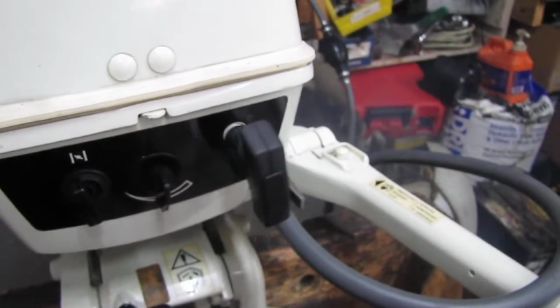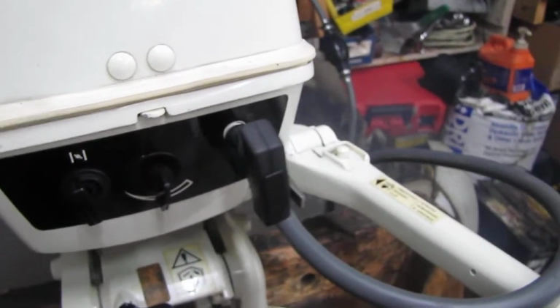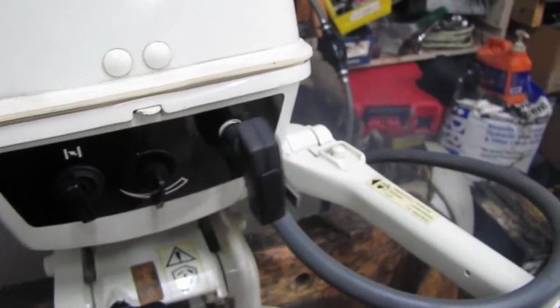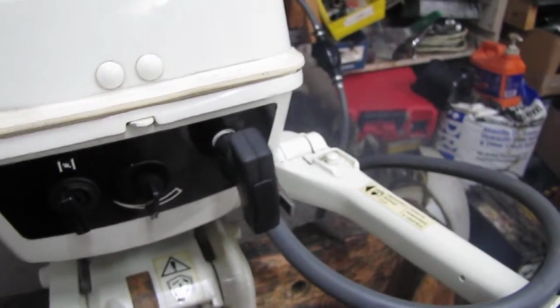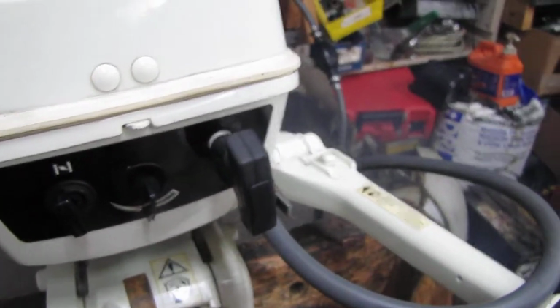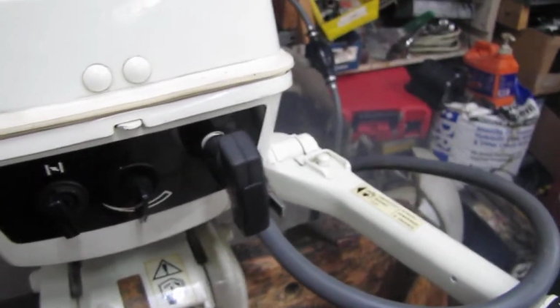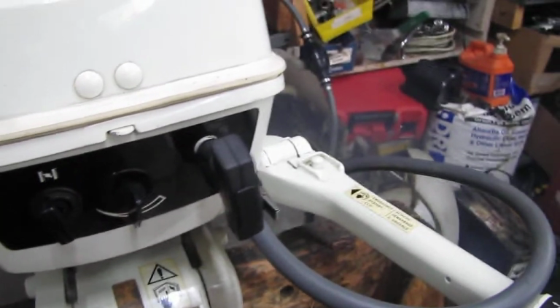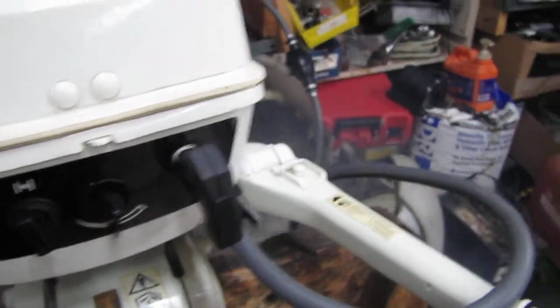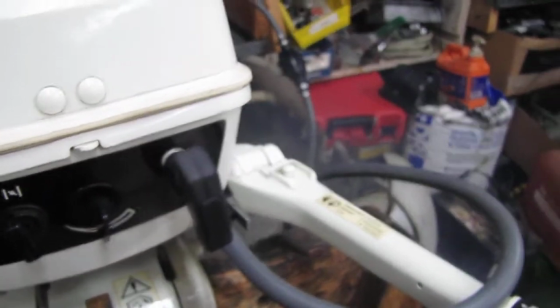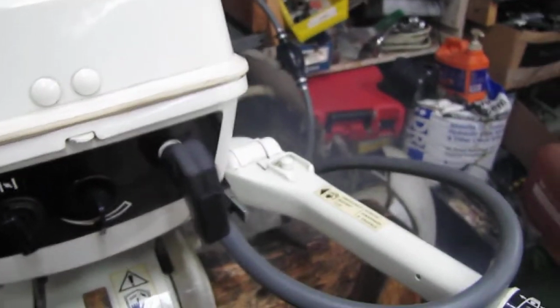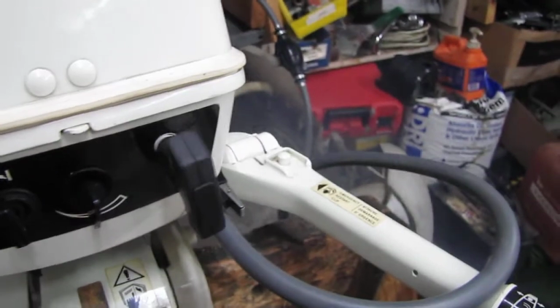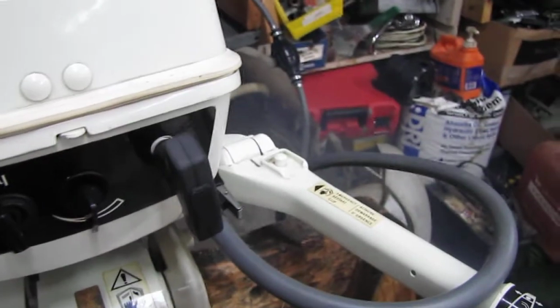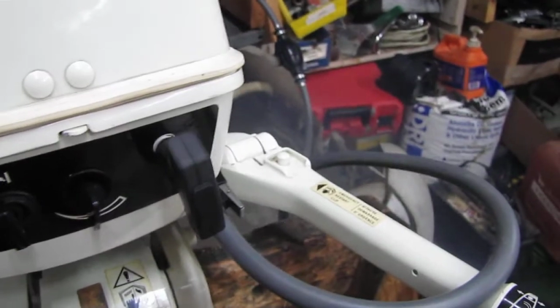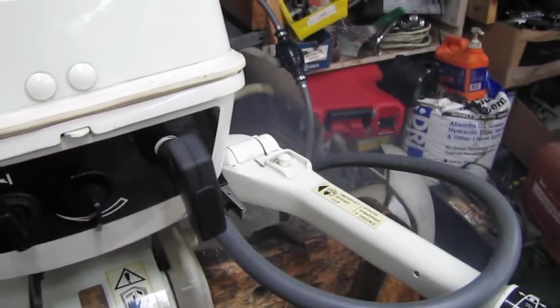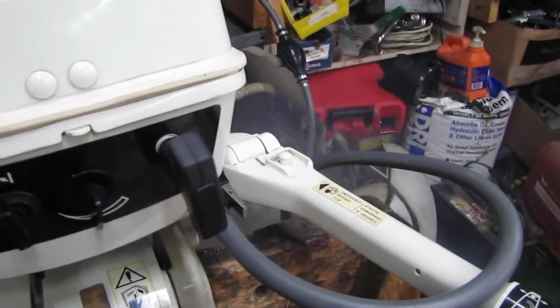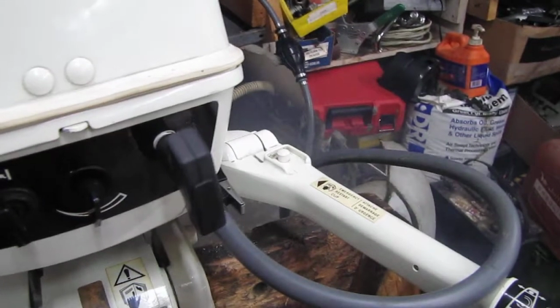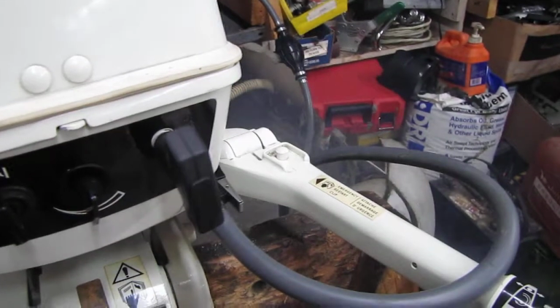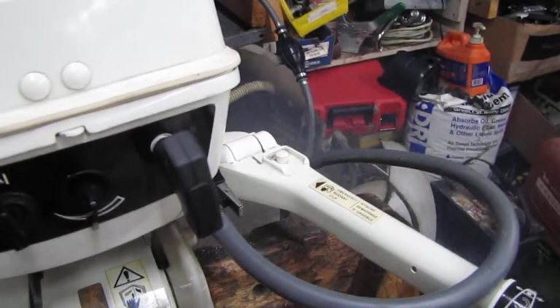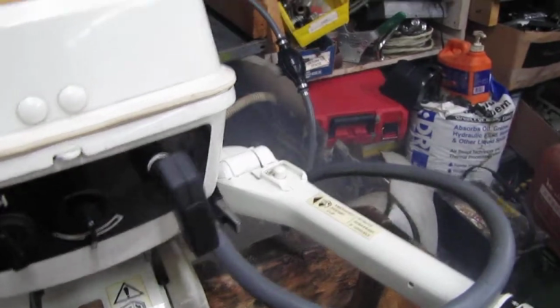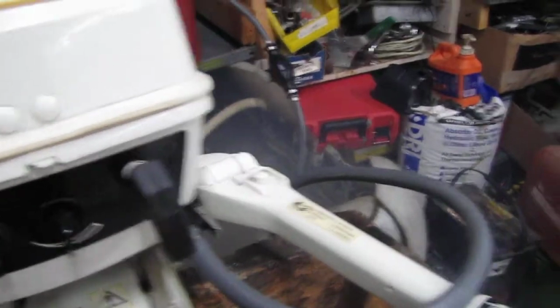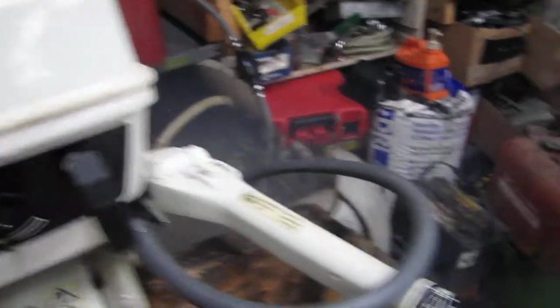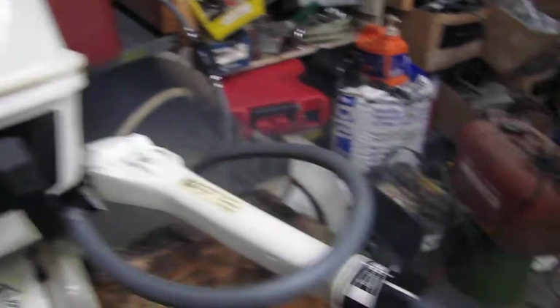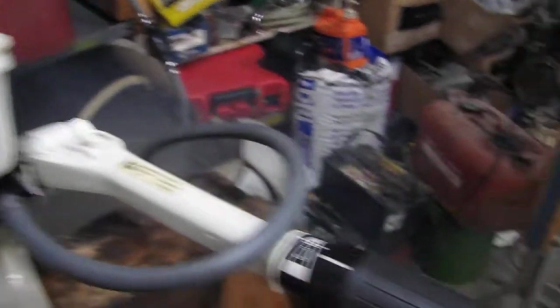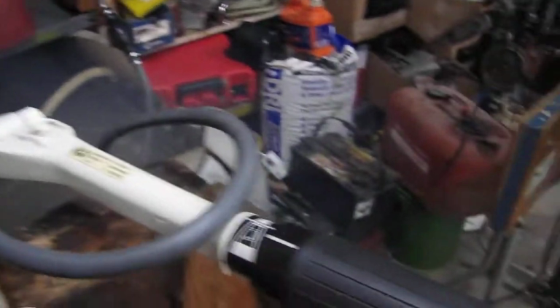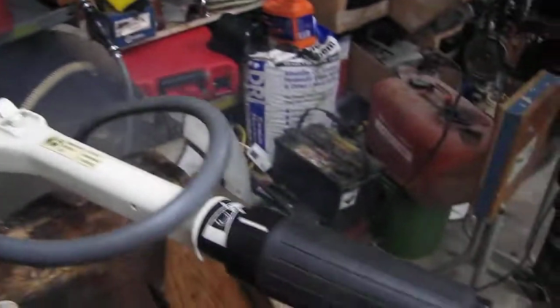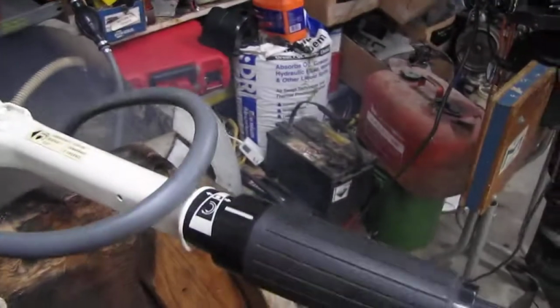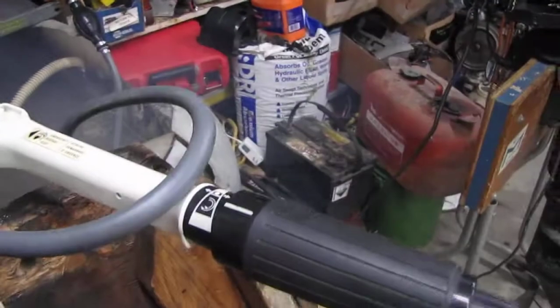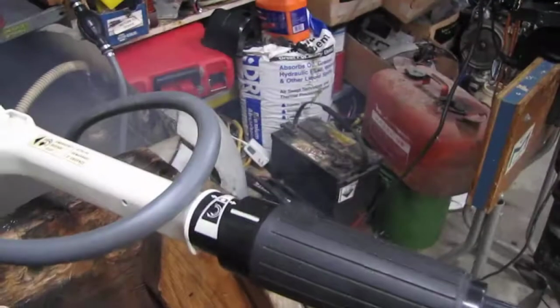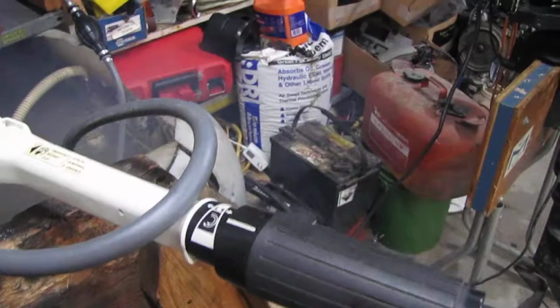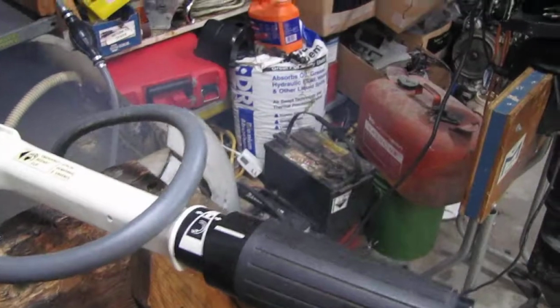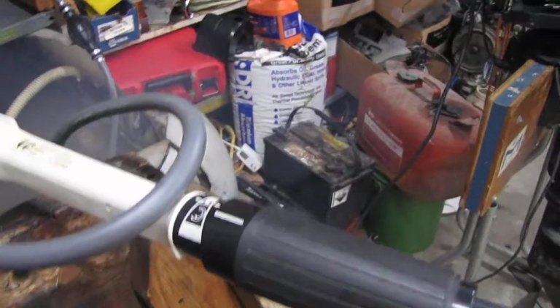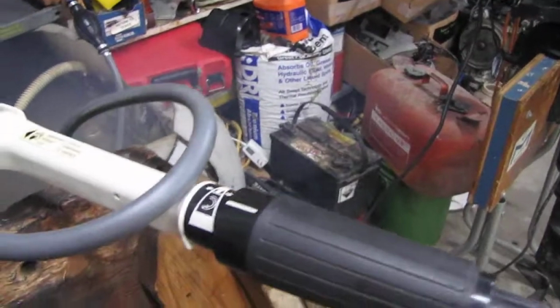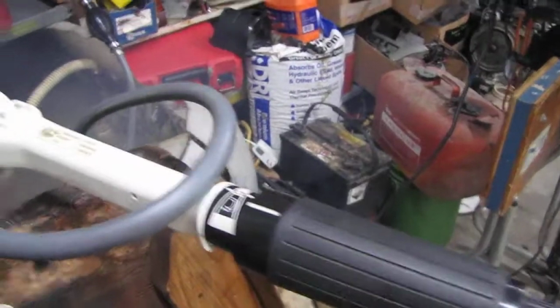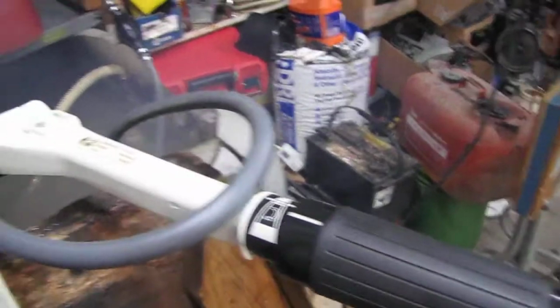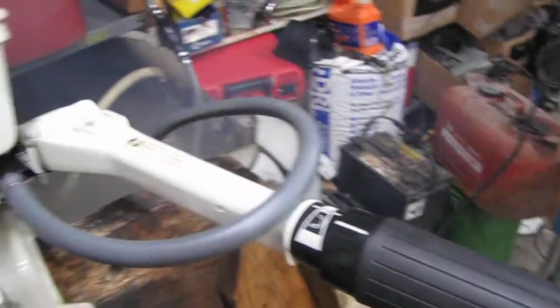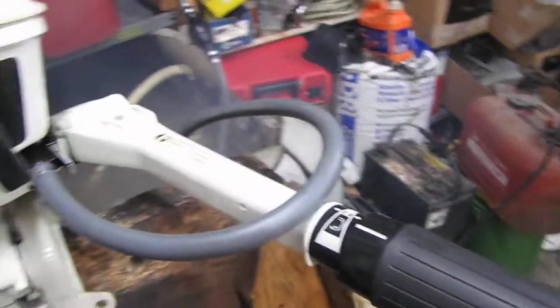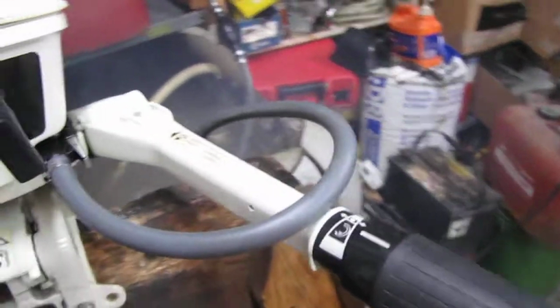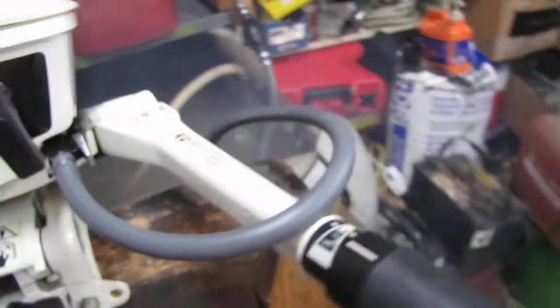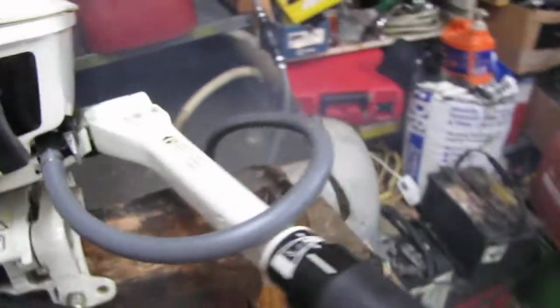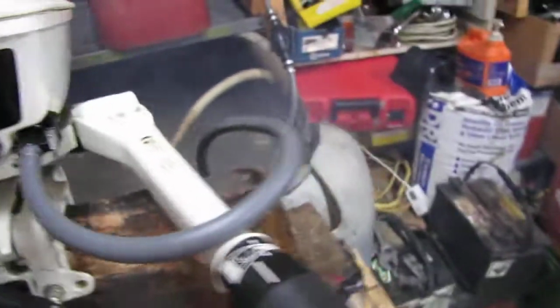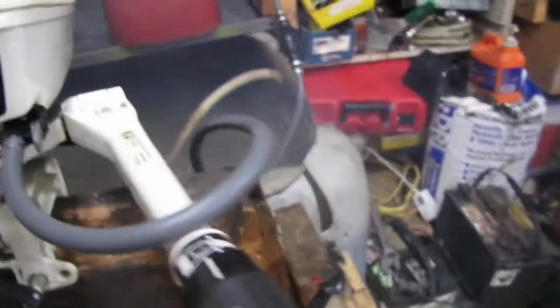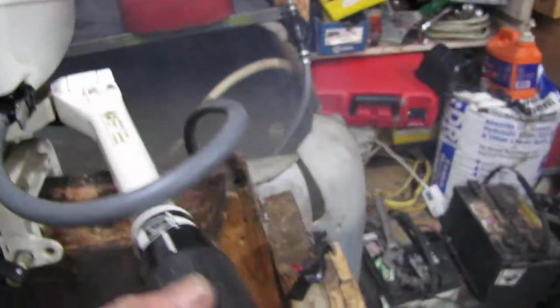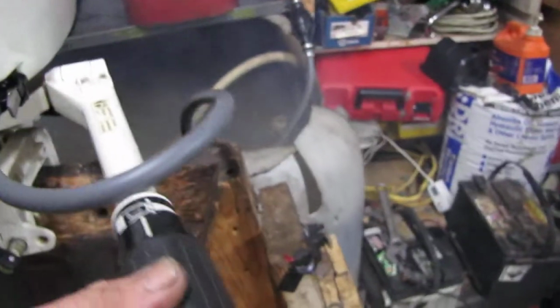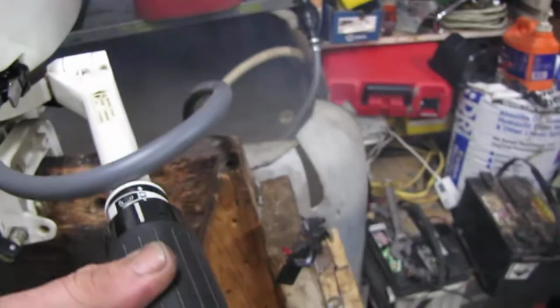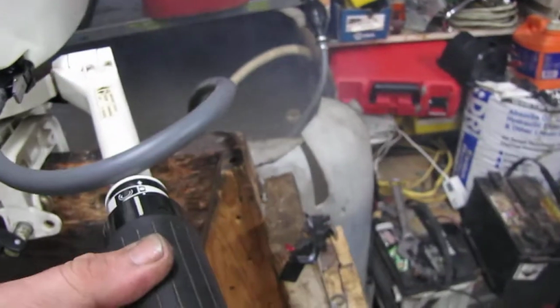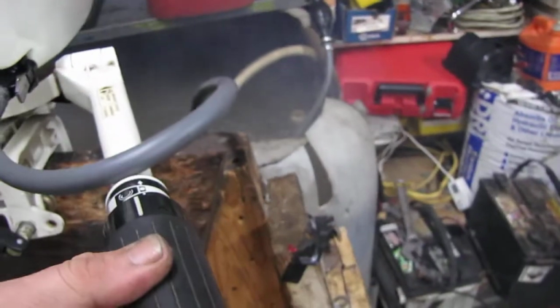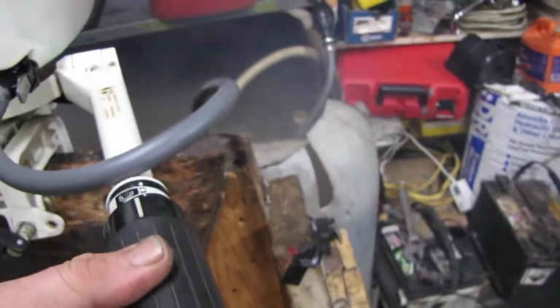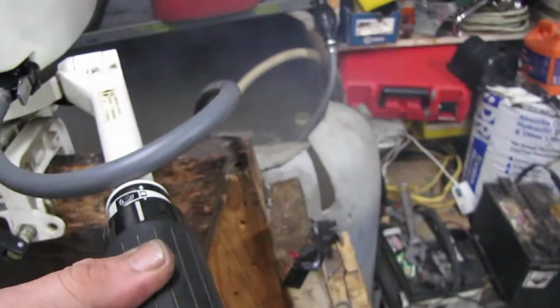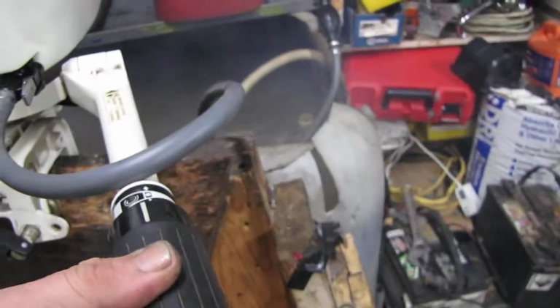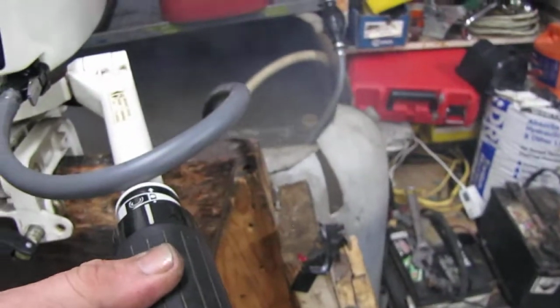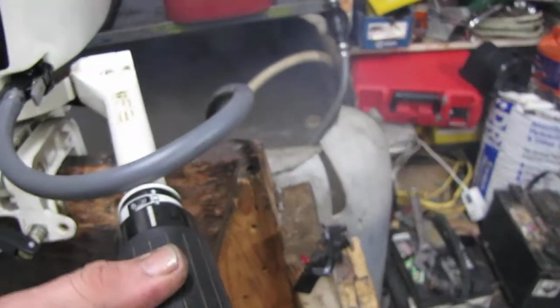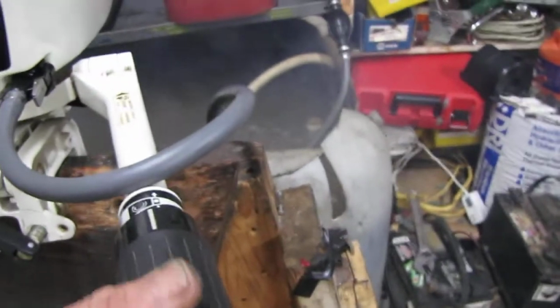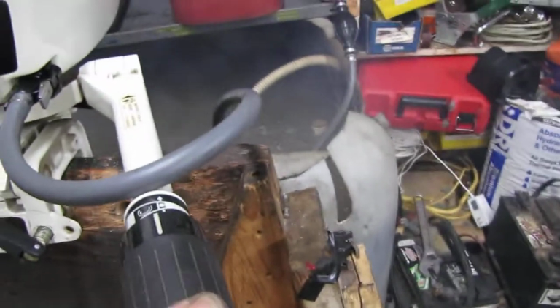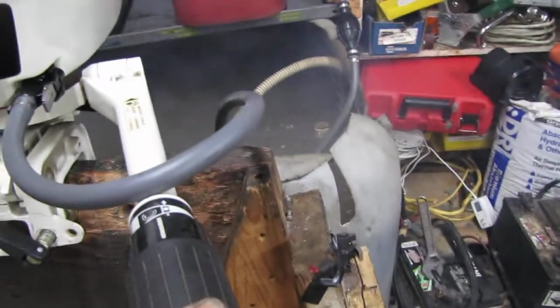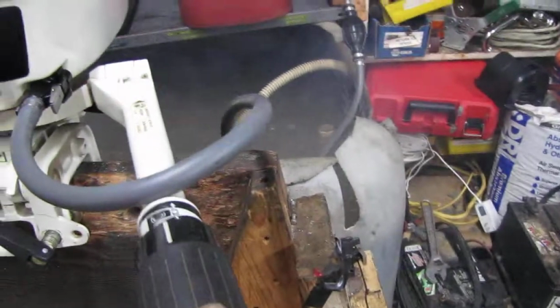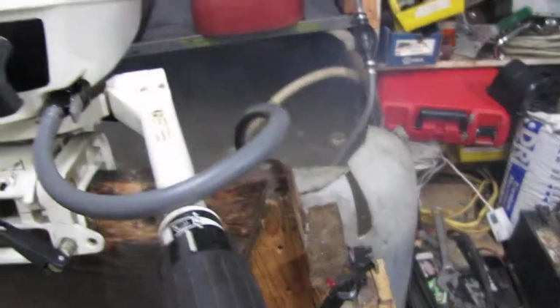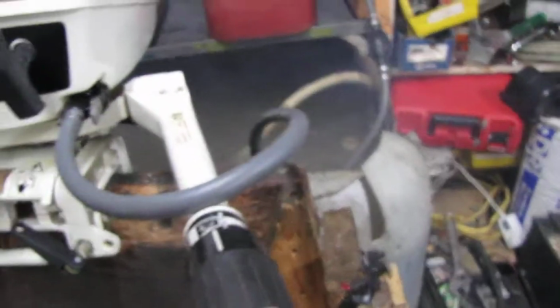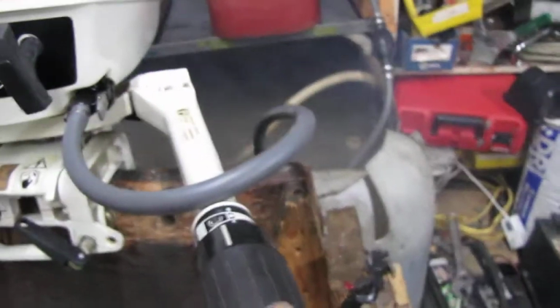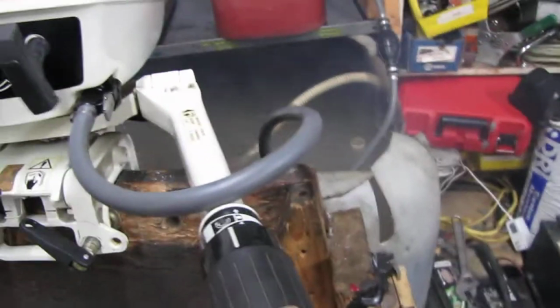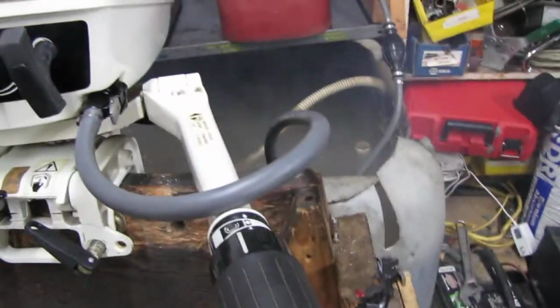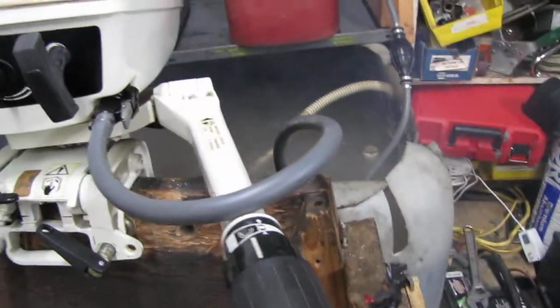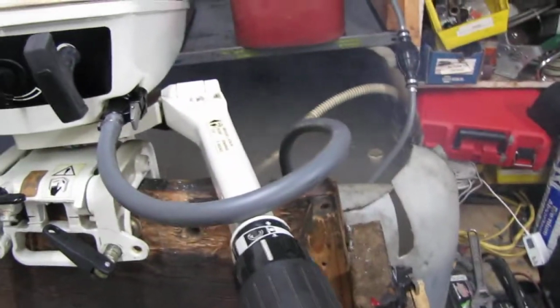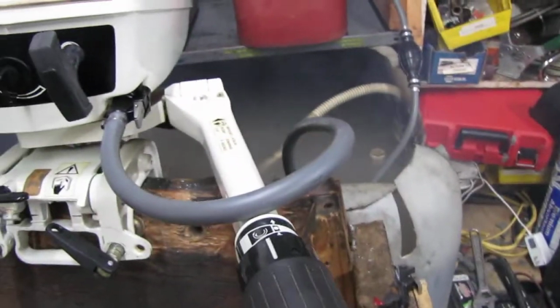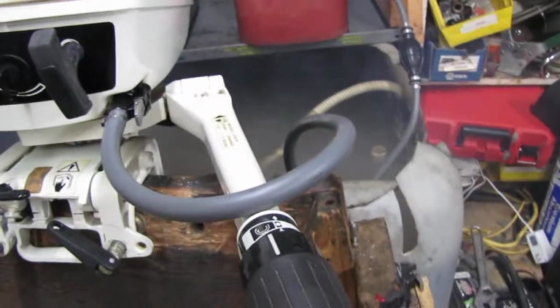Shifts real nice, real smooth. Starts in one or two pulls.